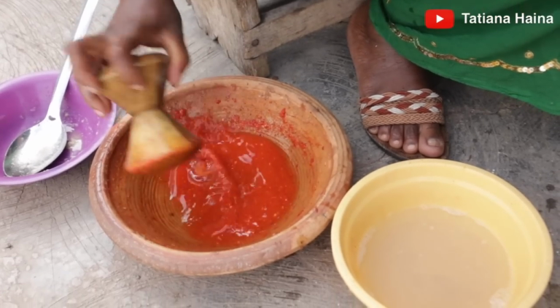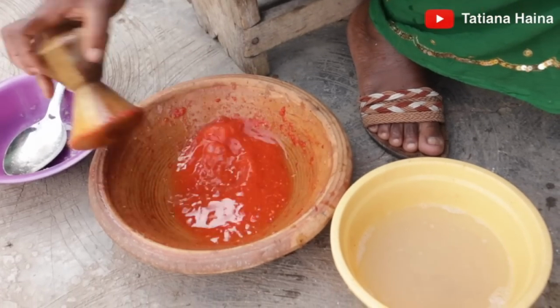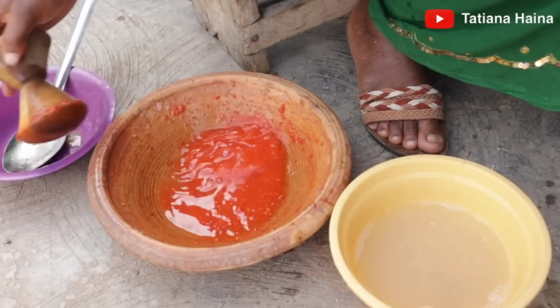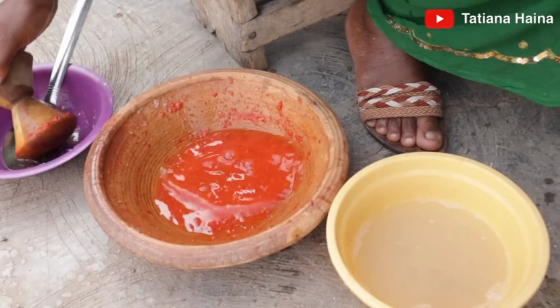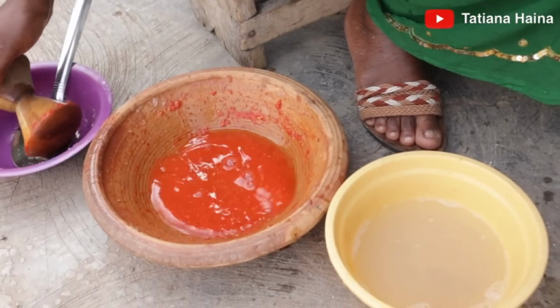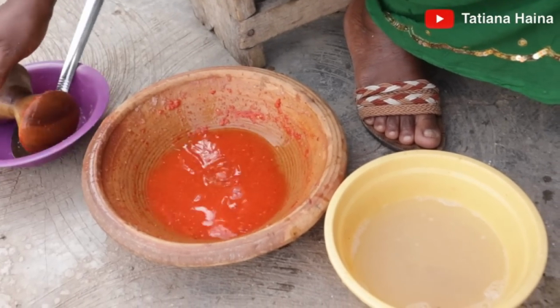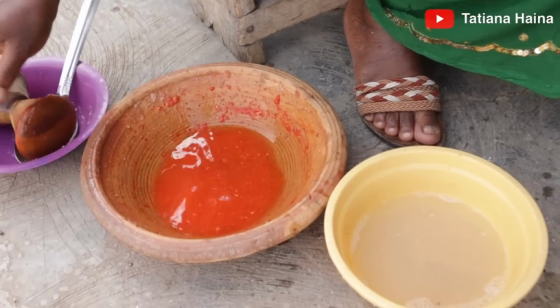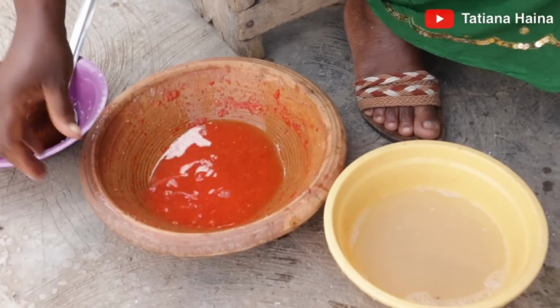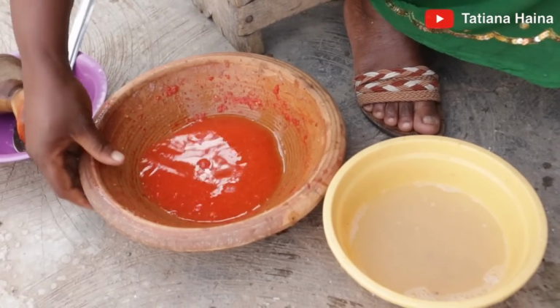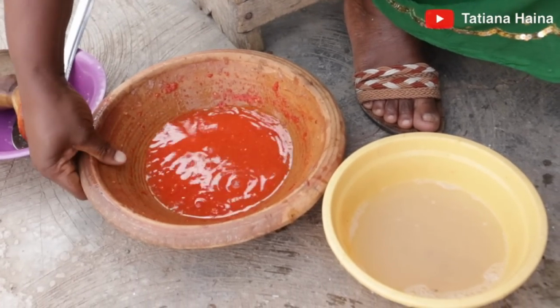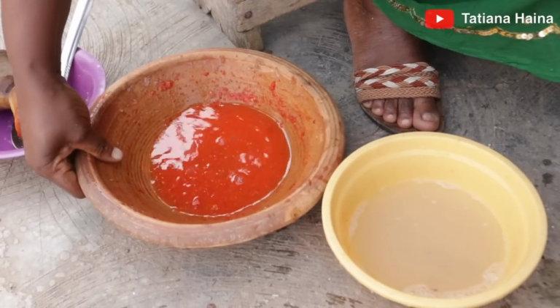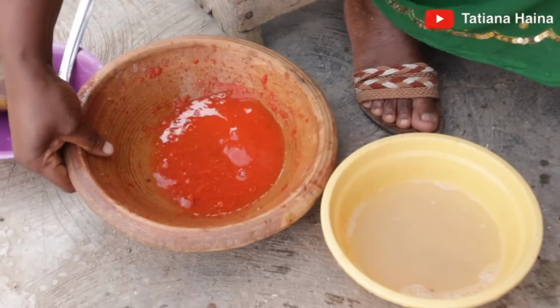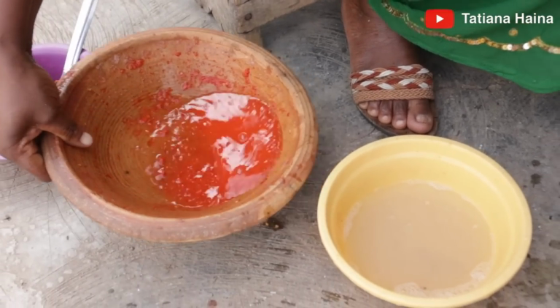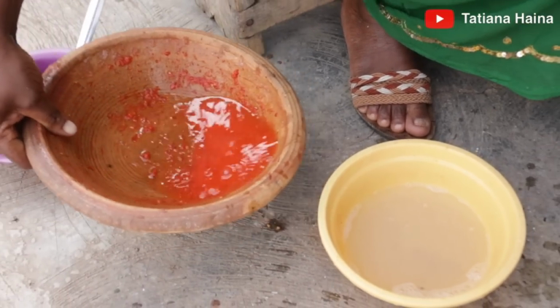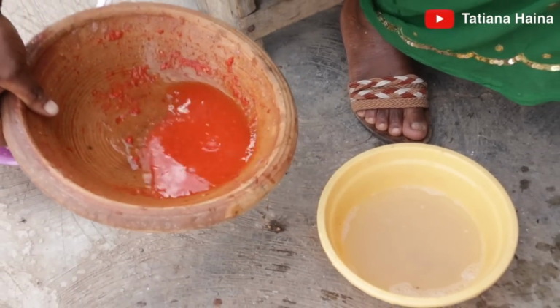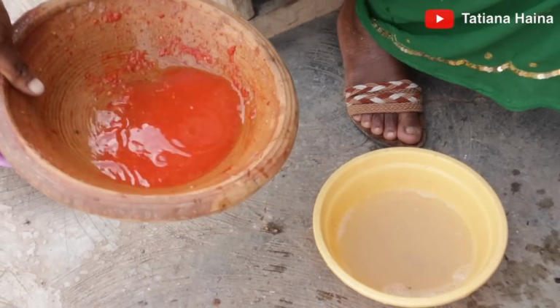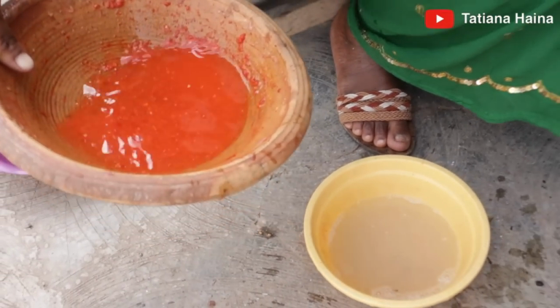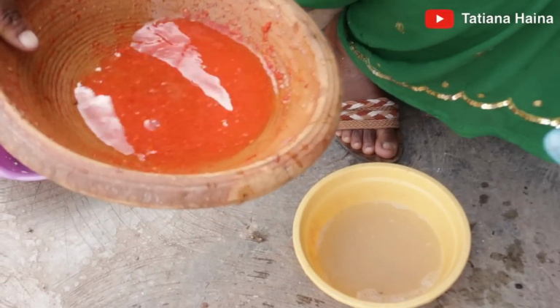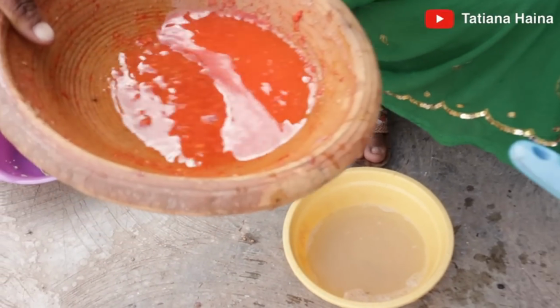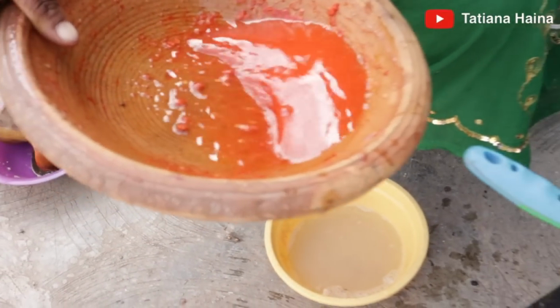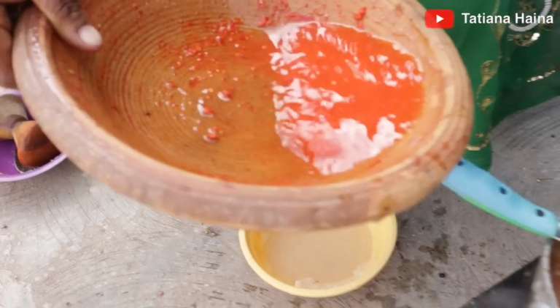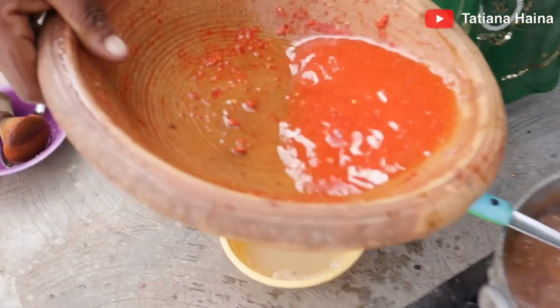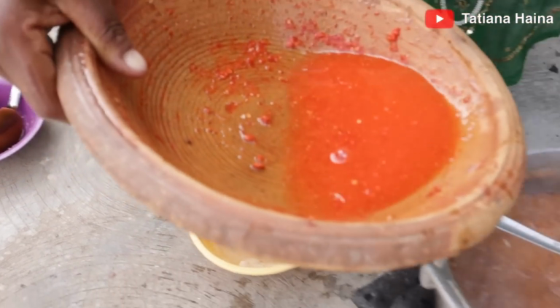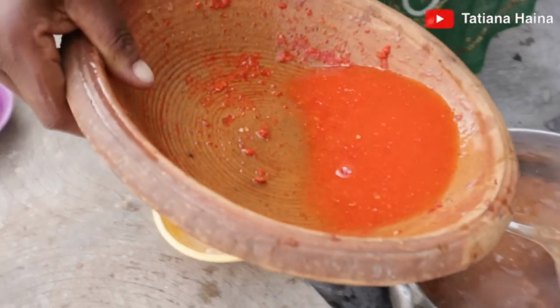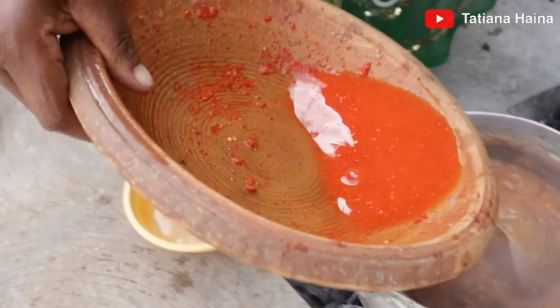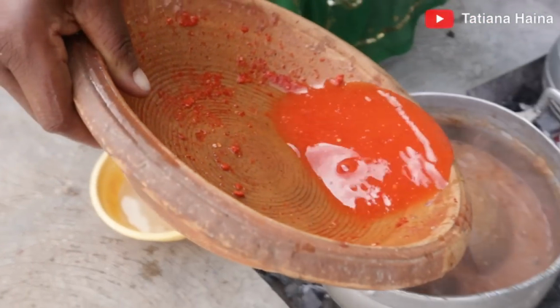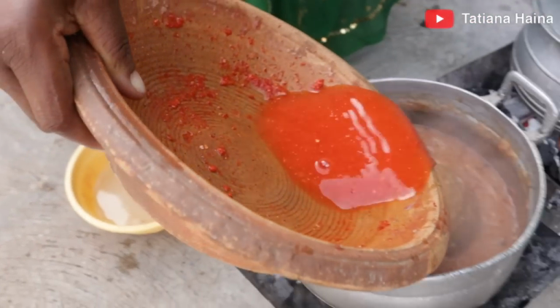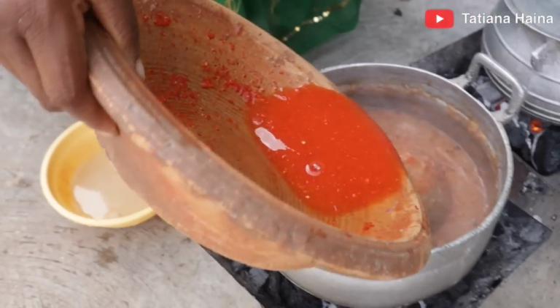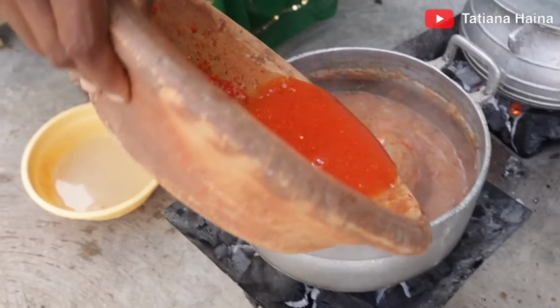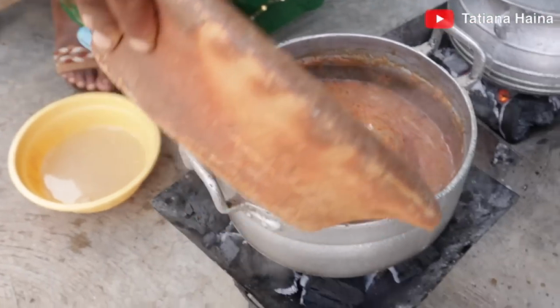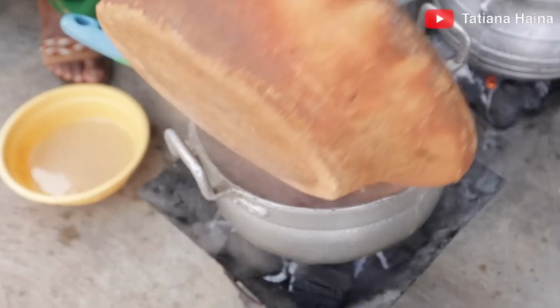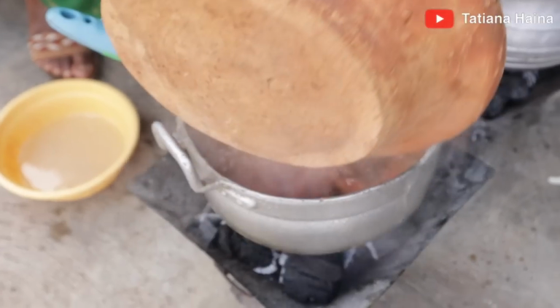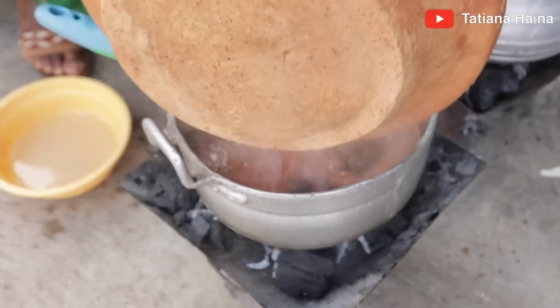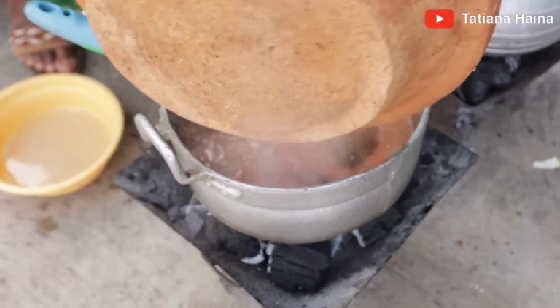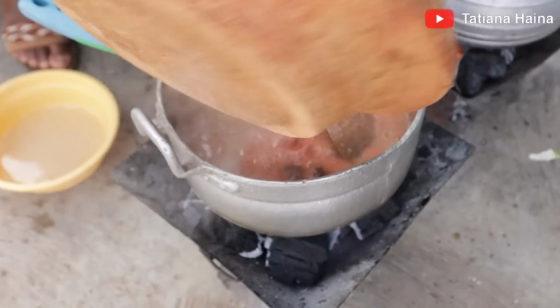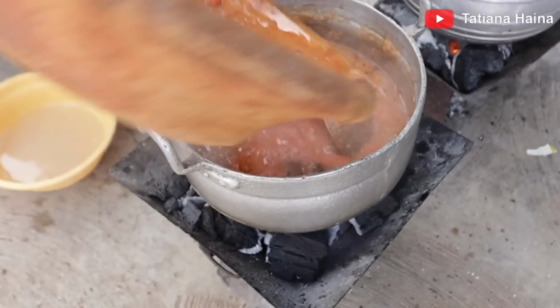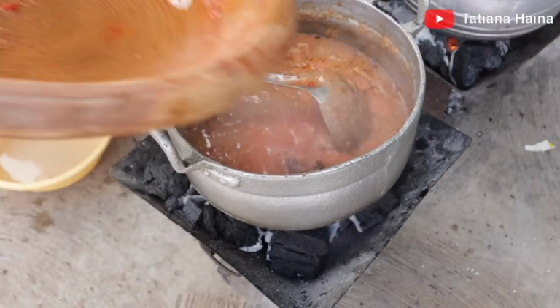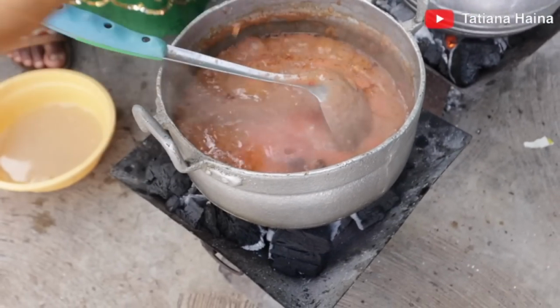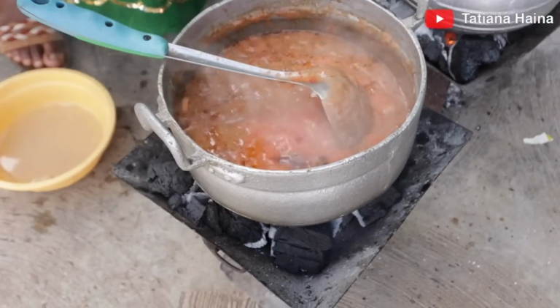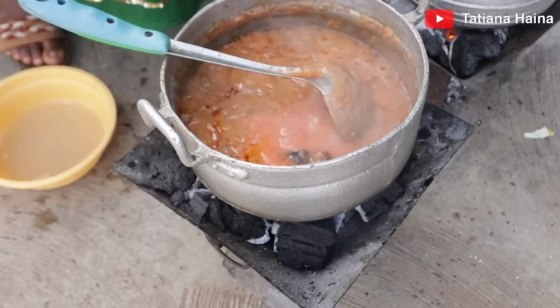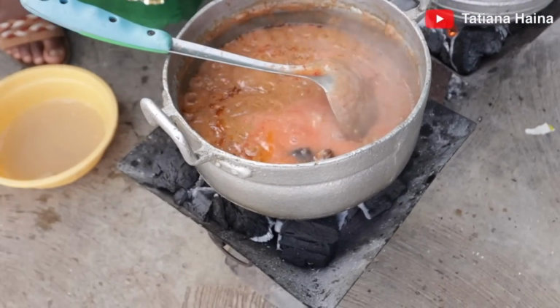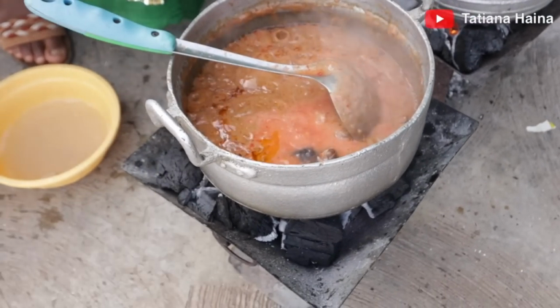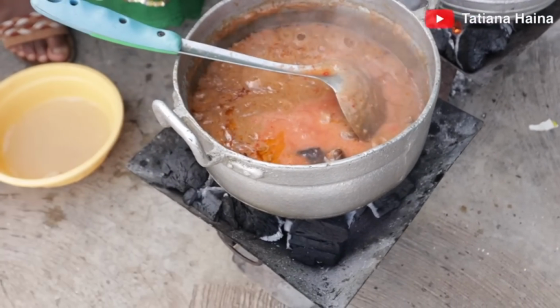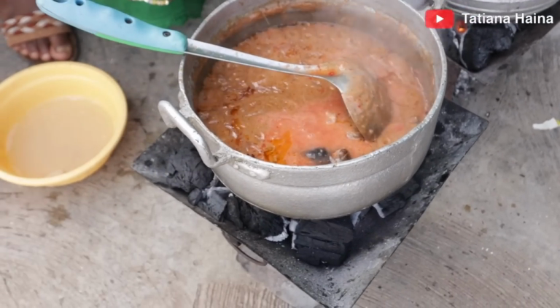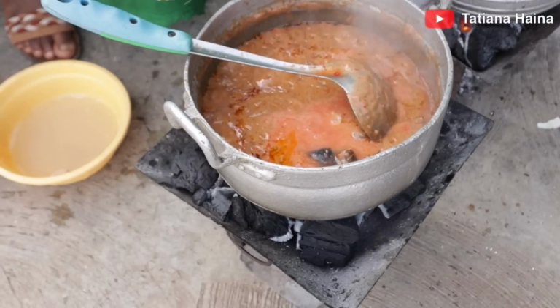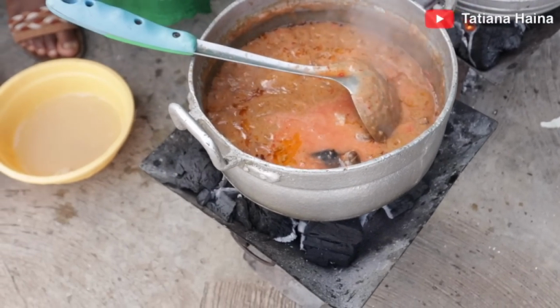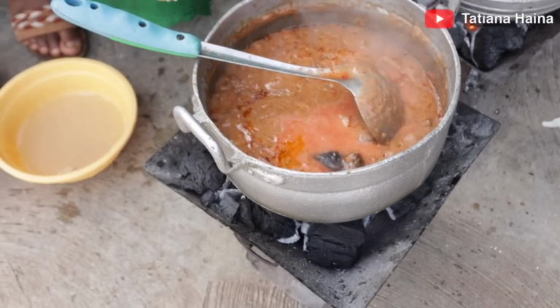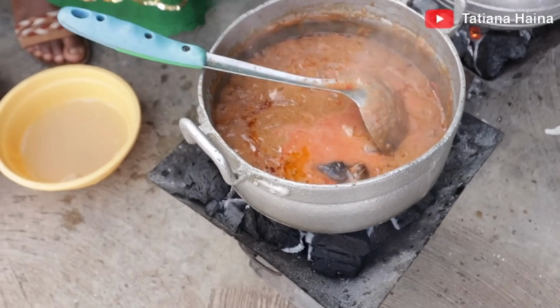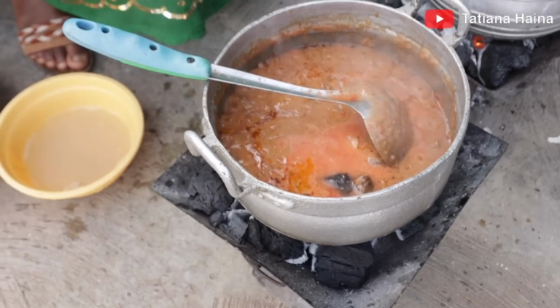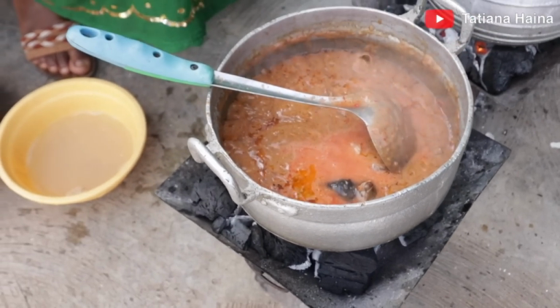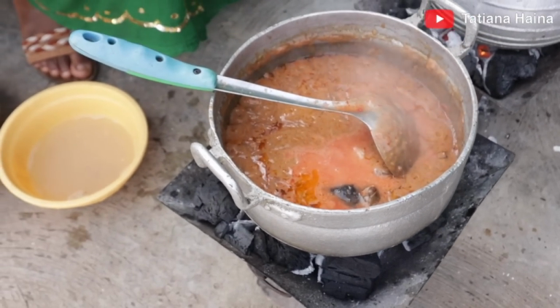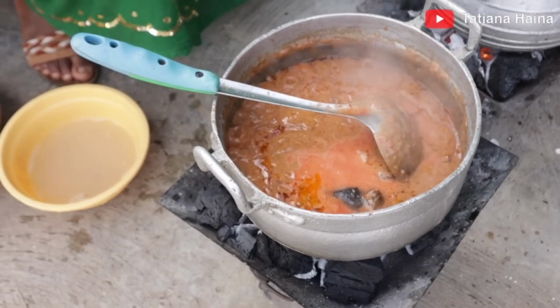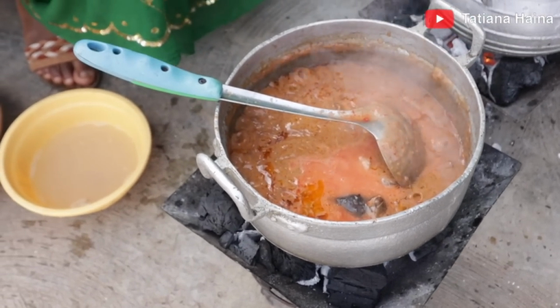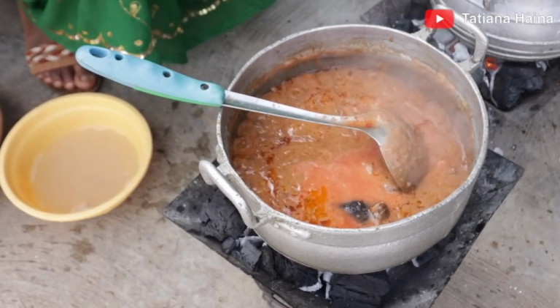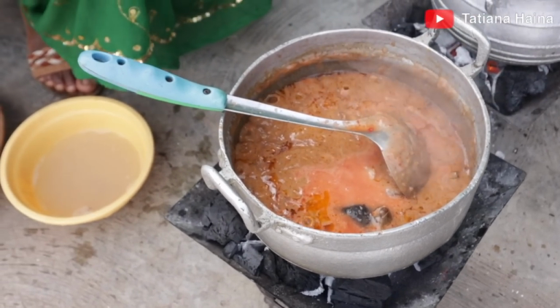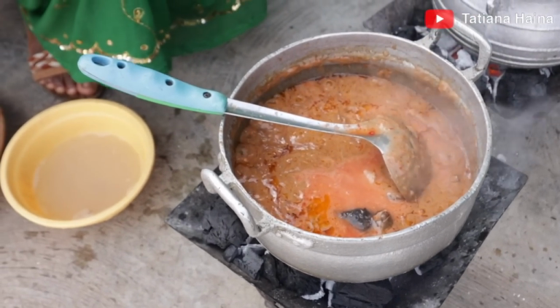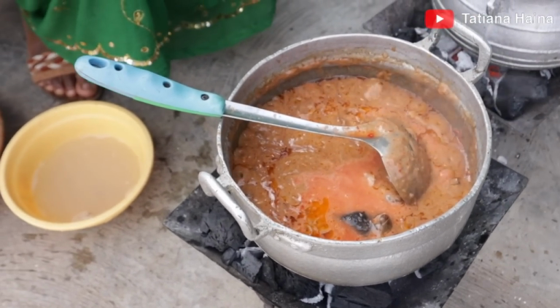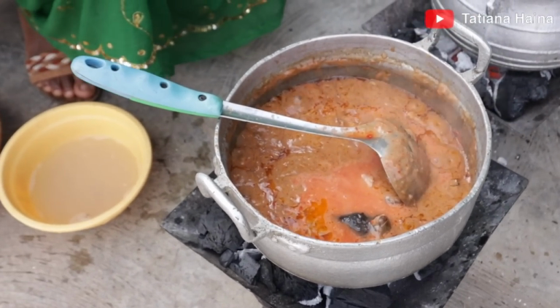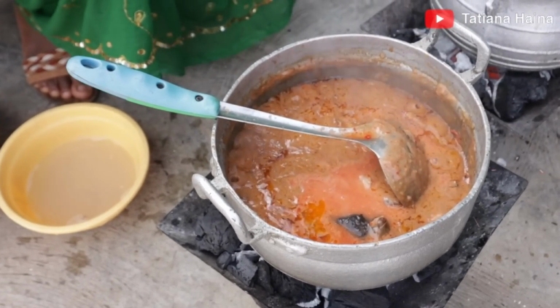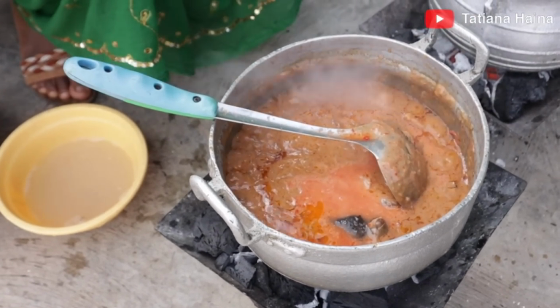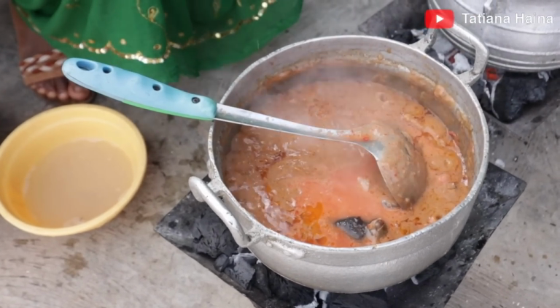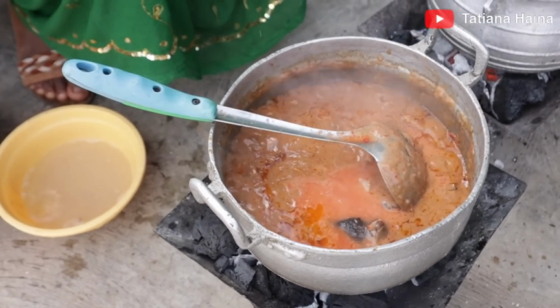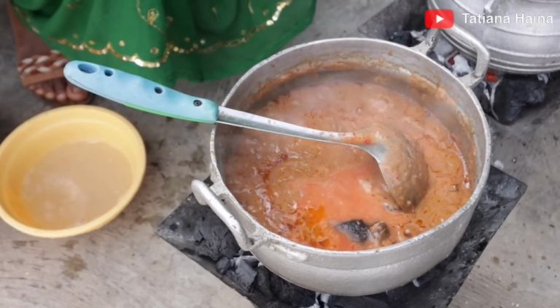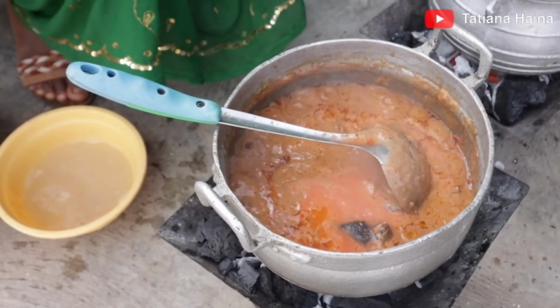We are now done washing and grinding our pepper, so we are adding in the pepper with a little water.